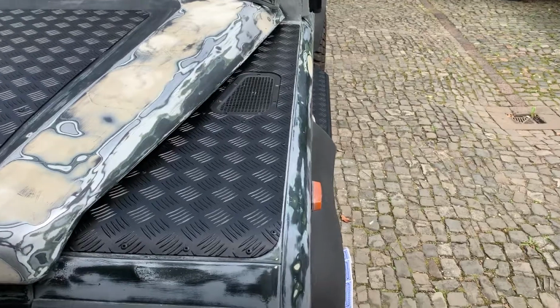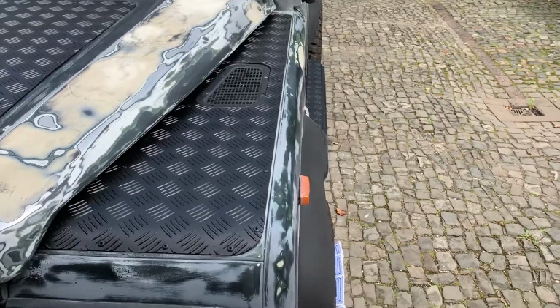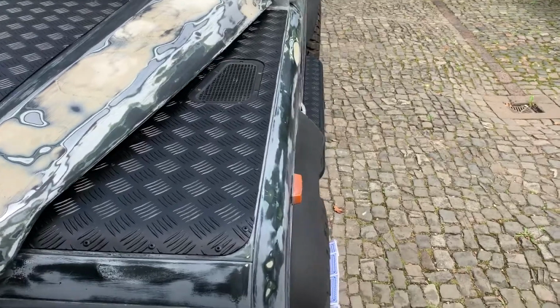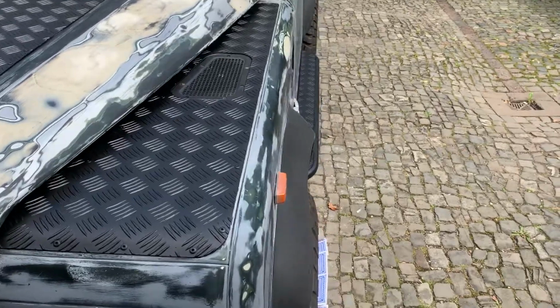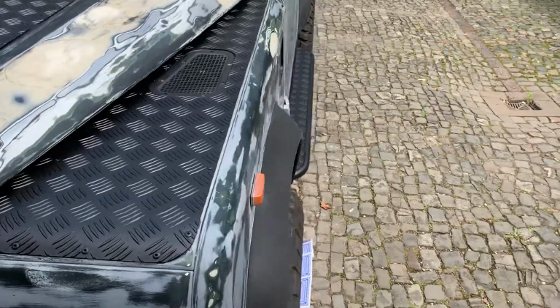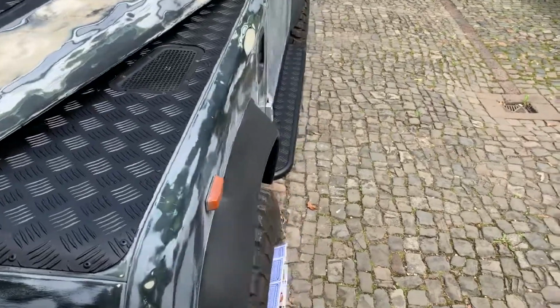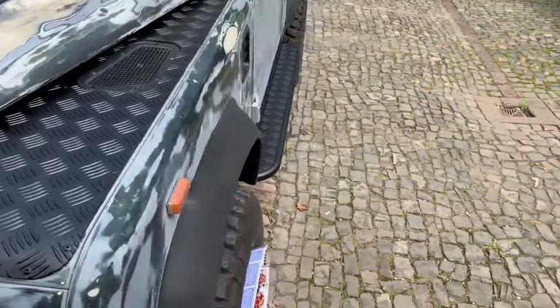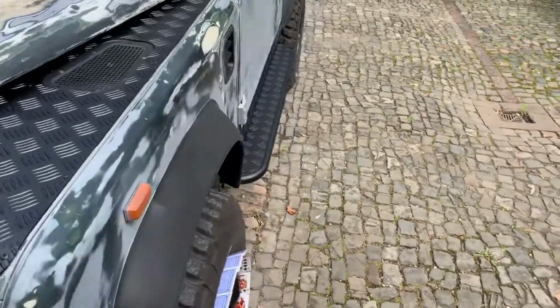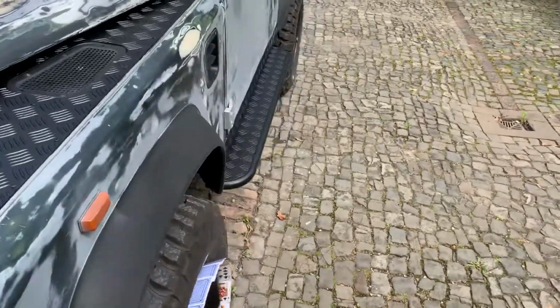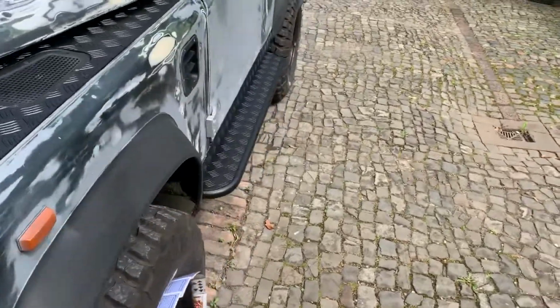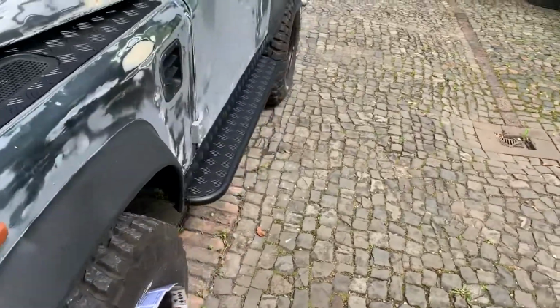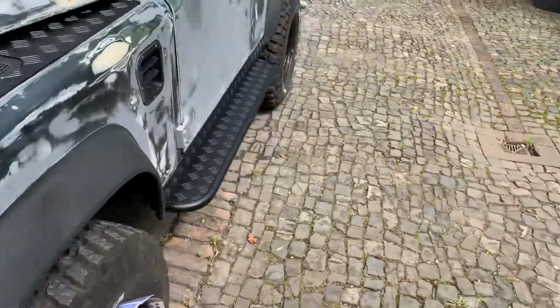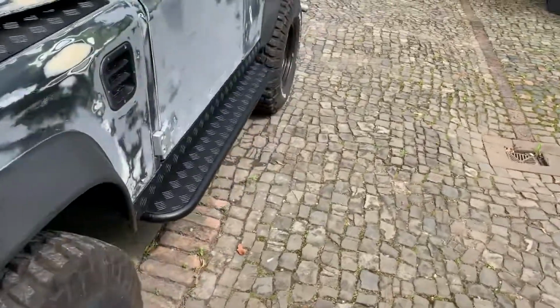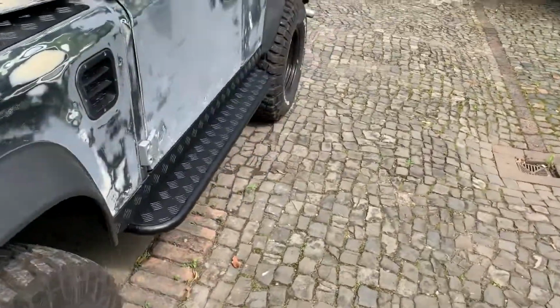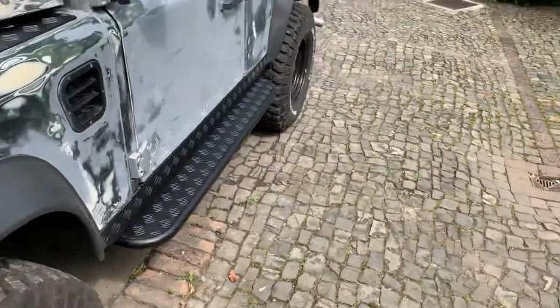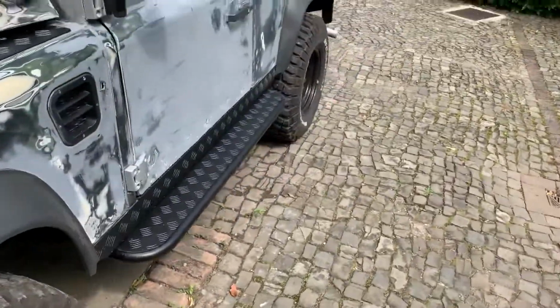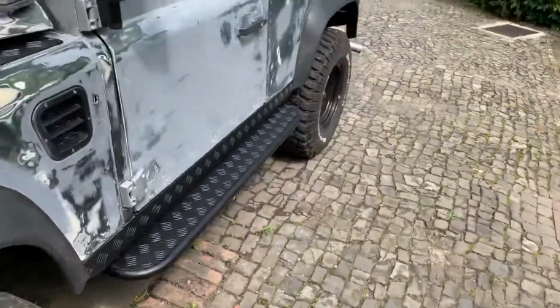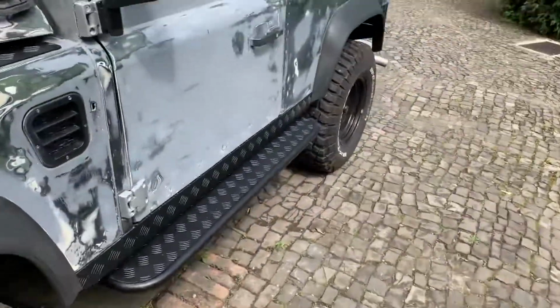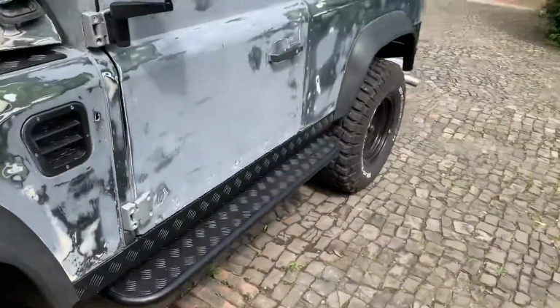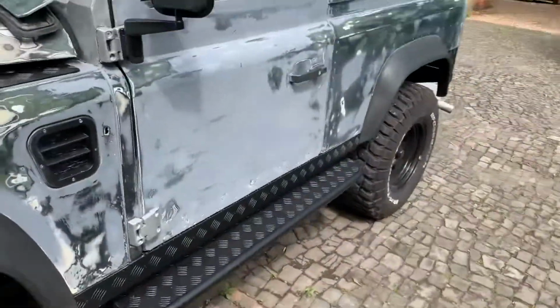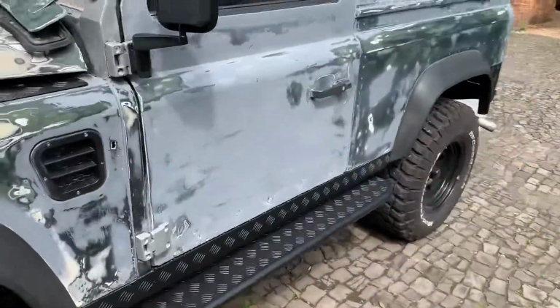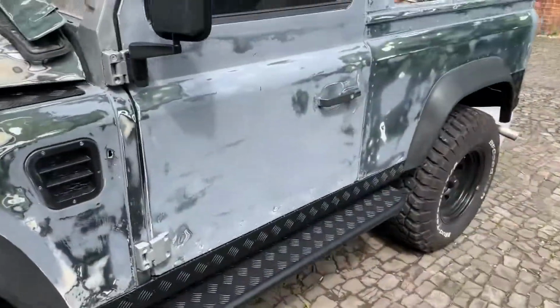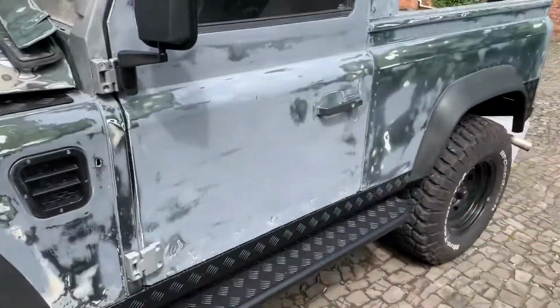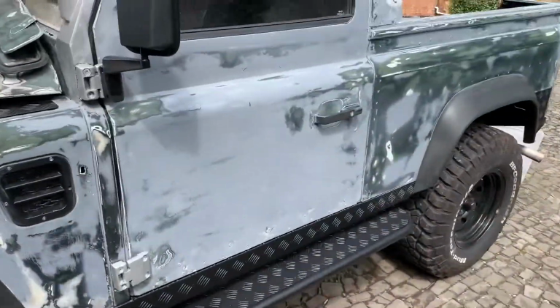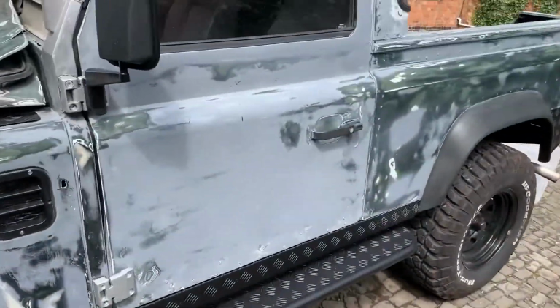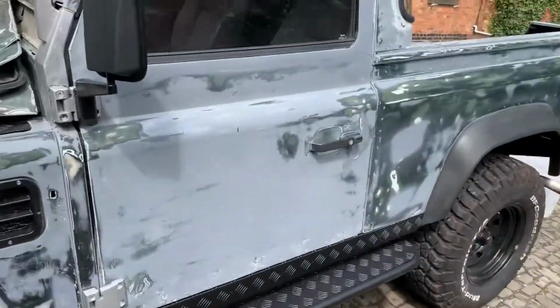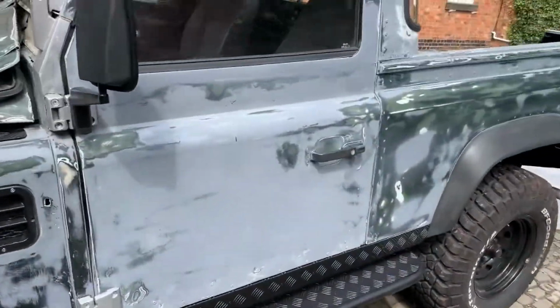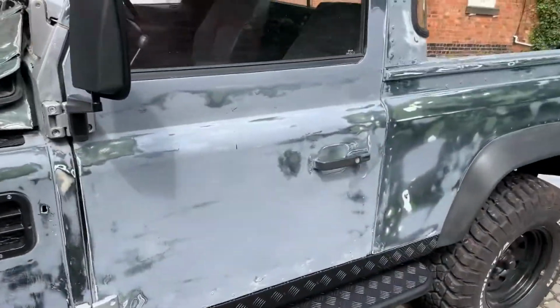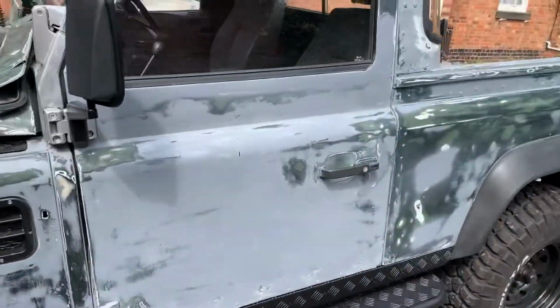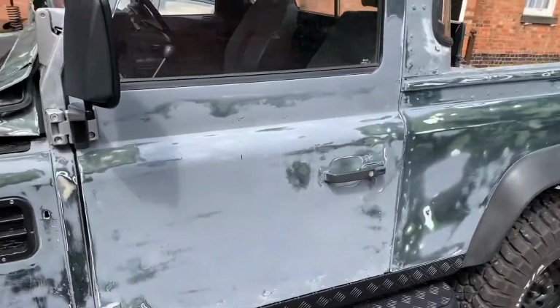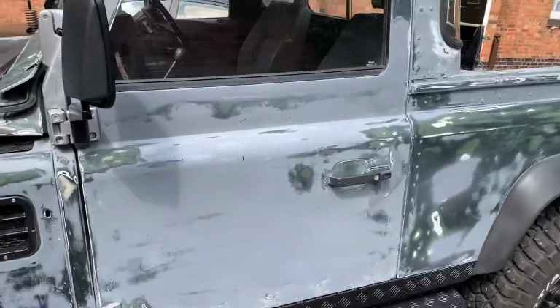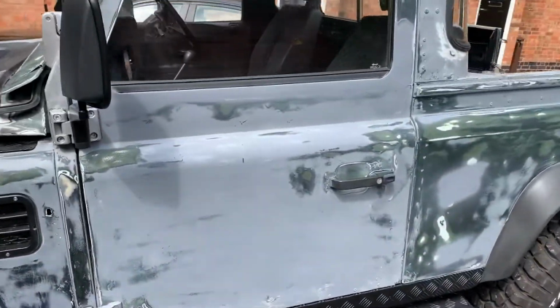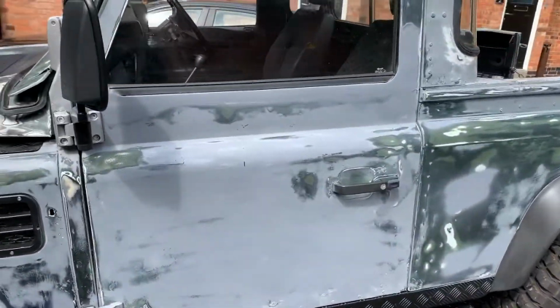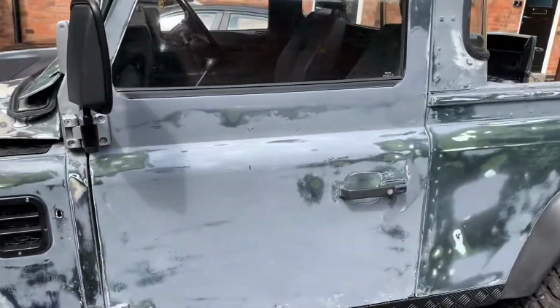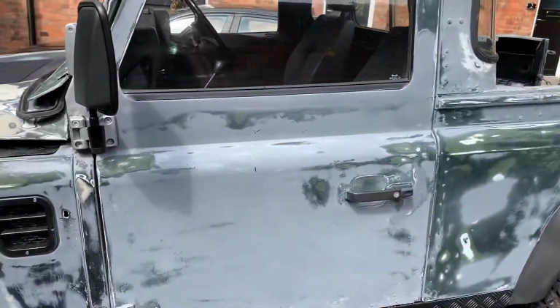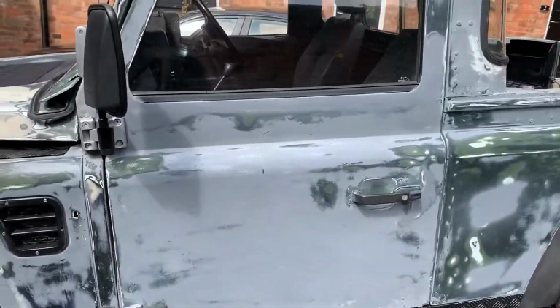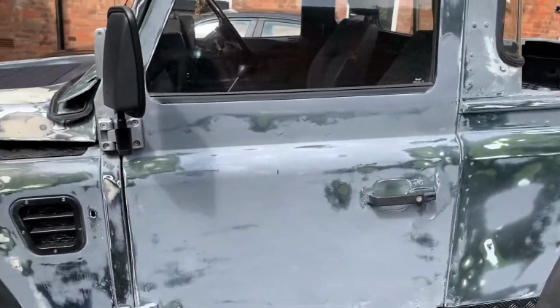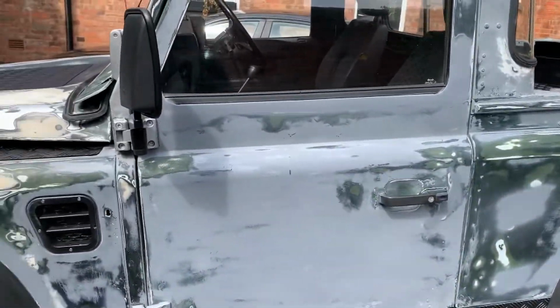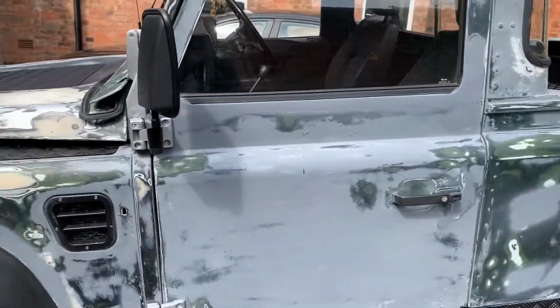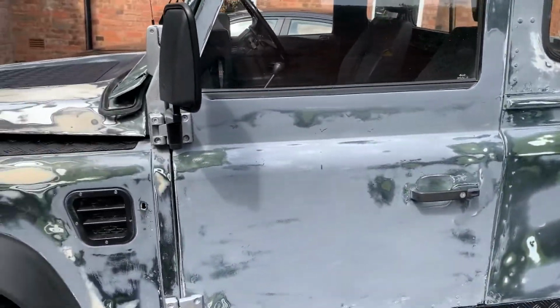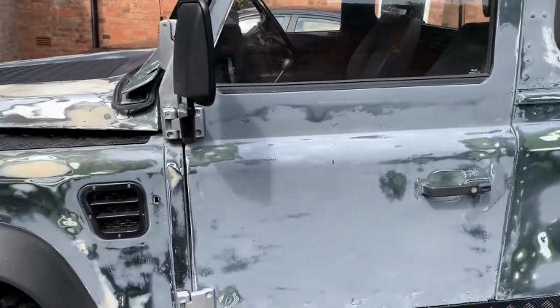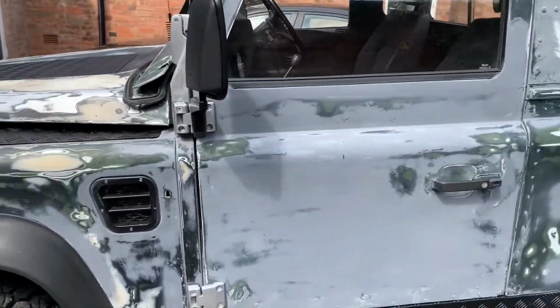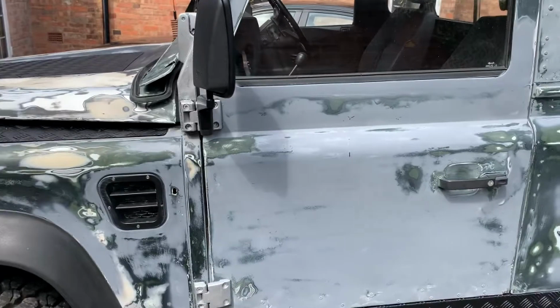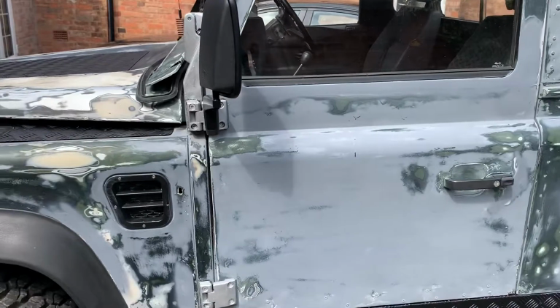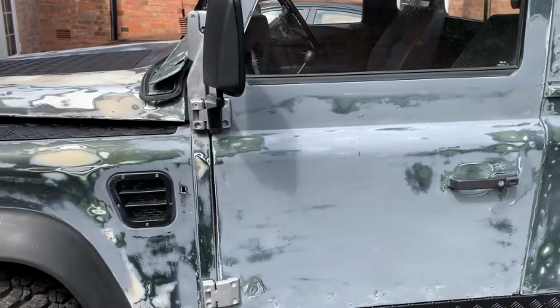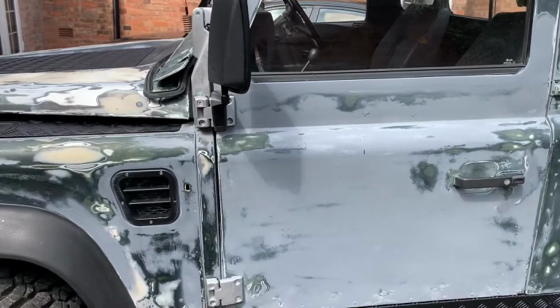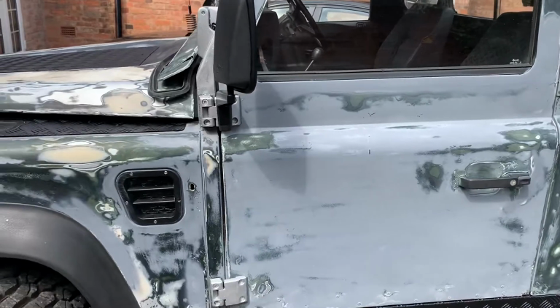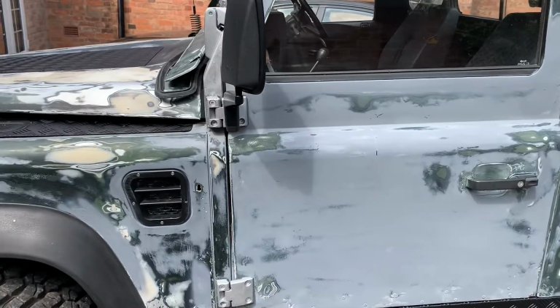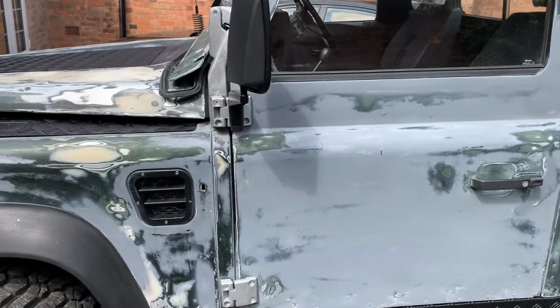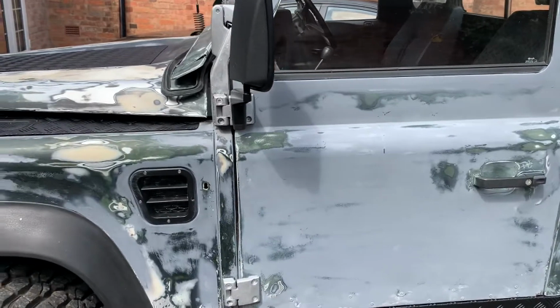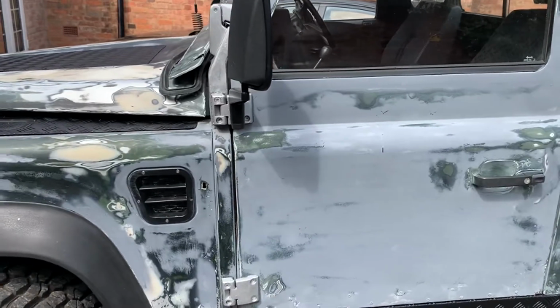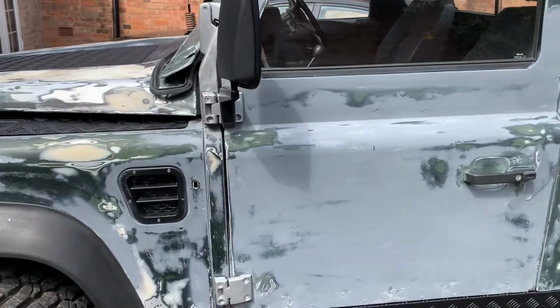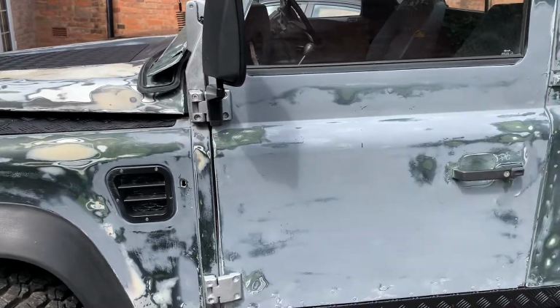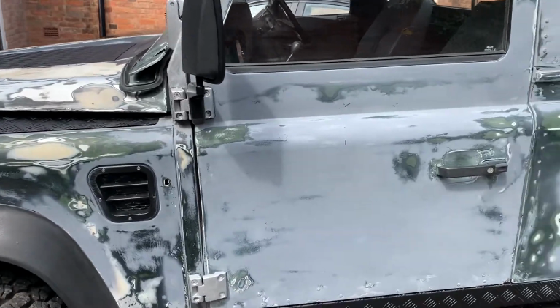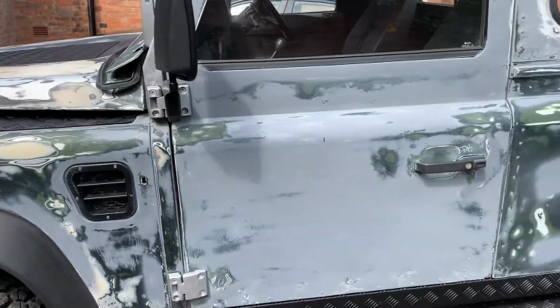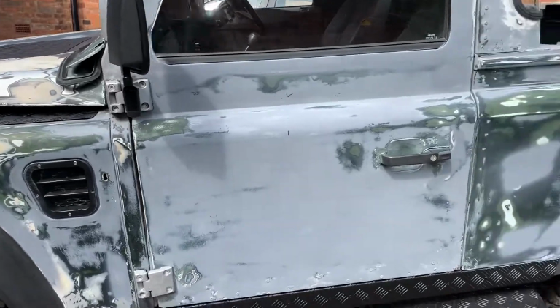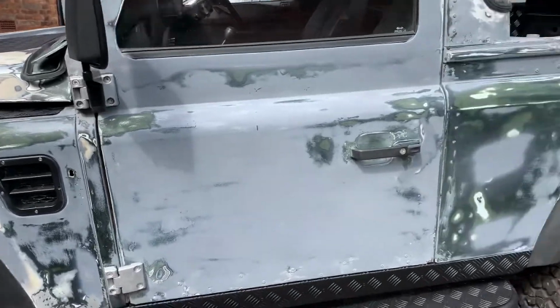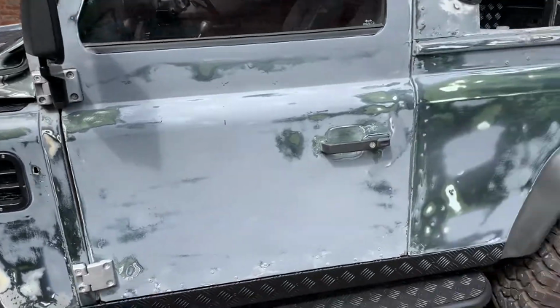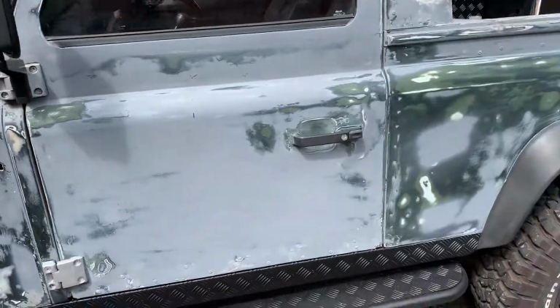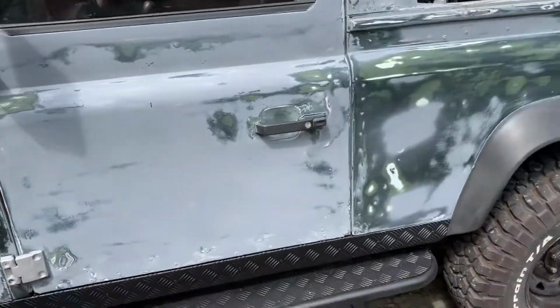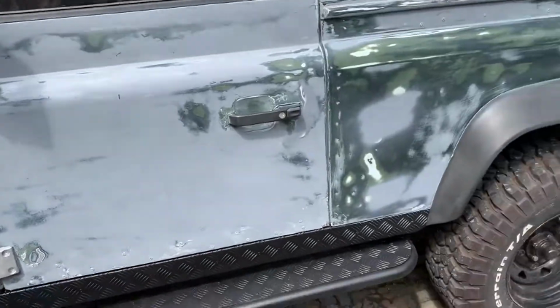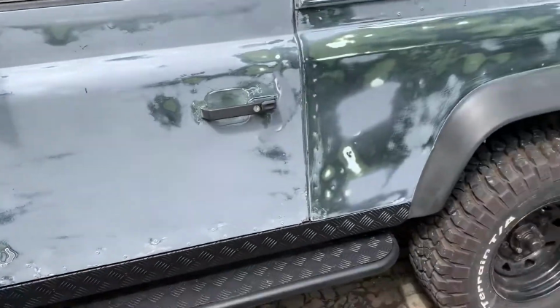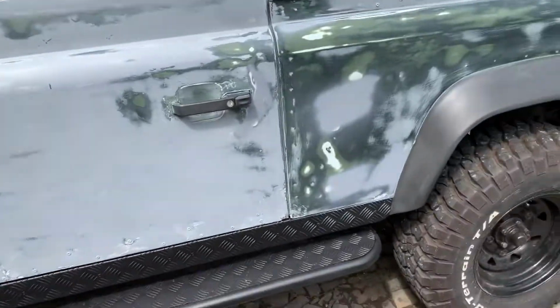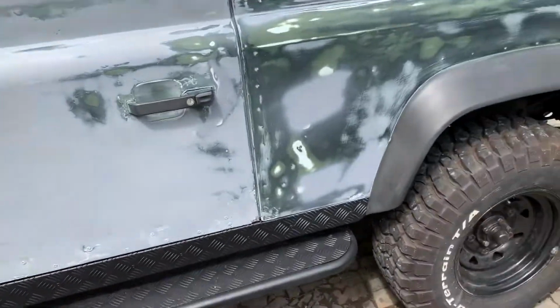So what have we done to the Land Rover today? We're in the middle of a glorious Saturday so I thought I'd get some jobs done.